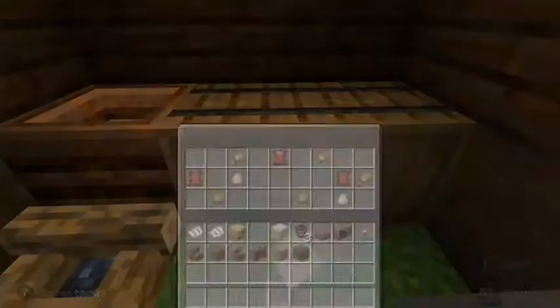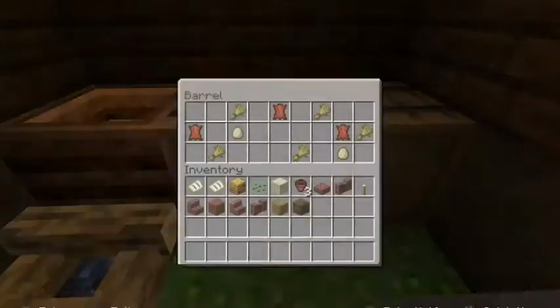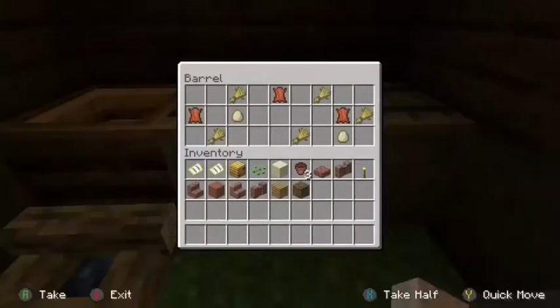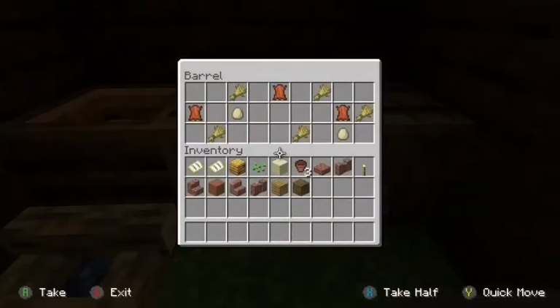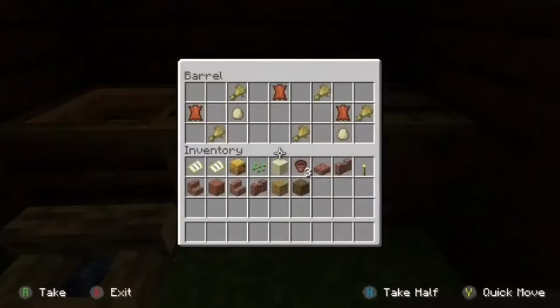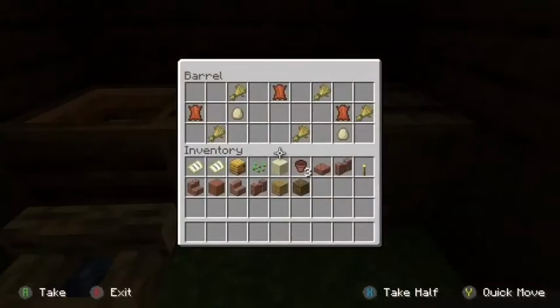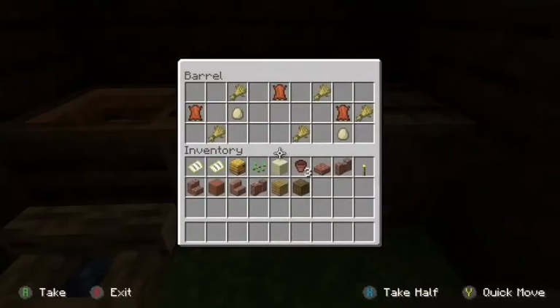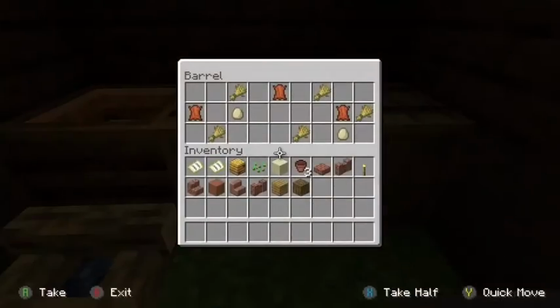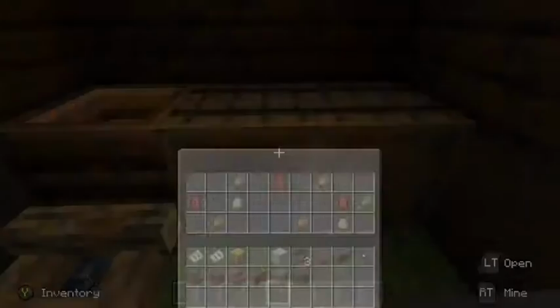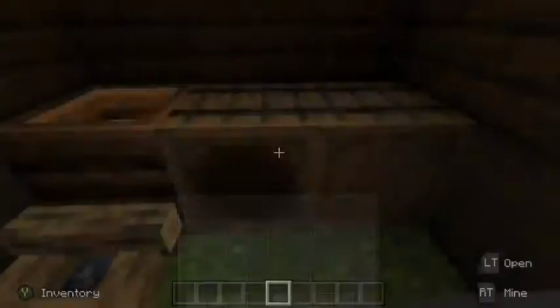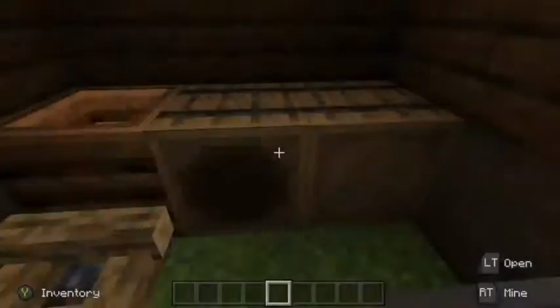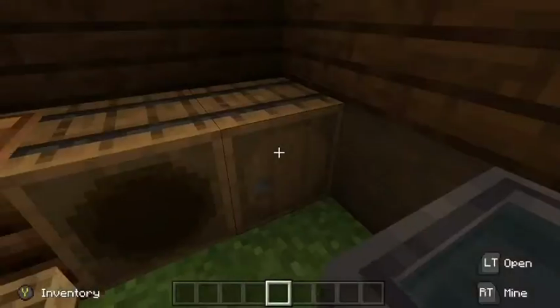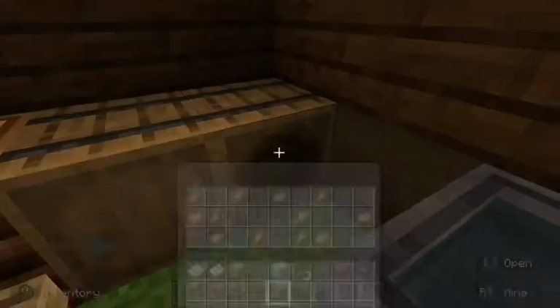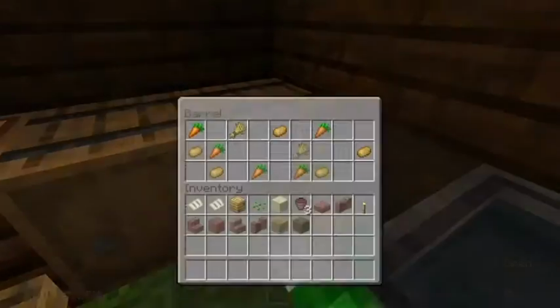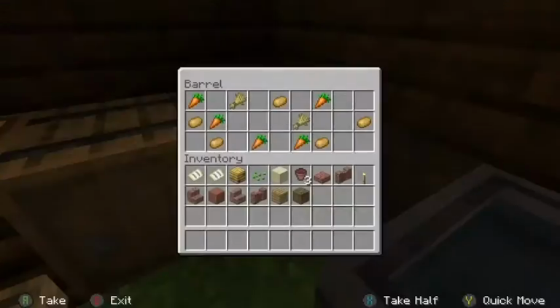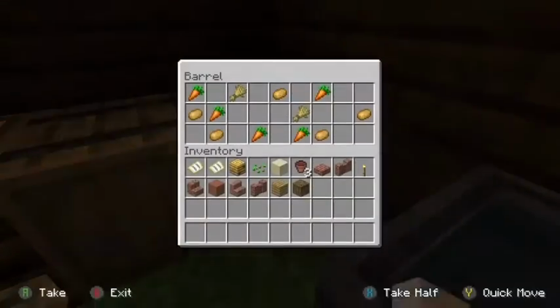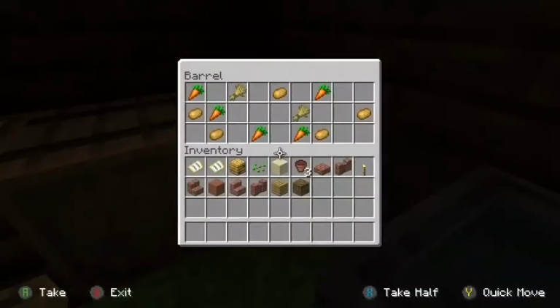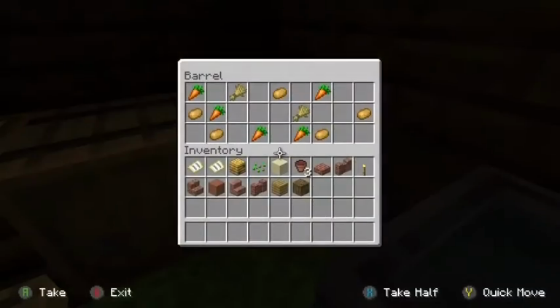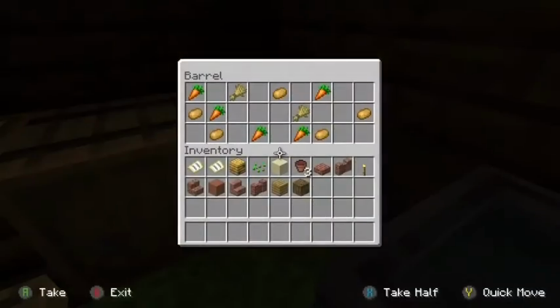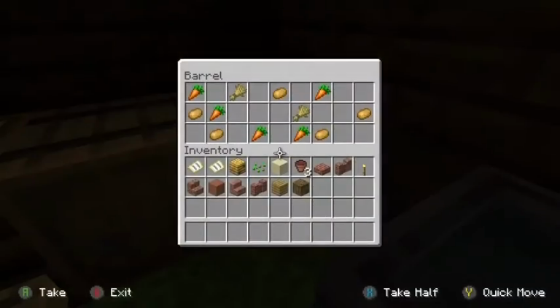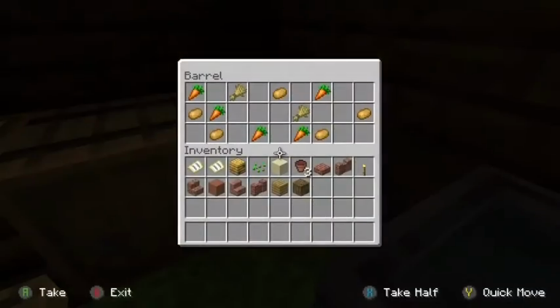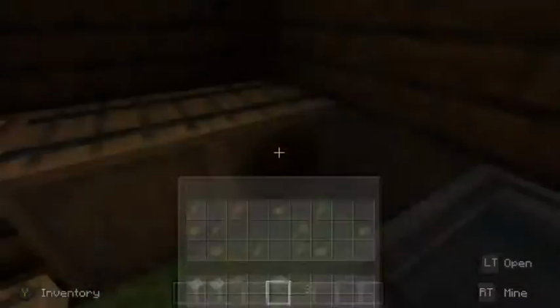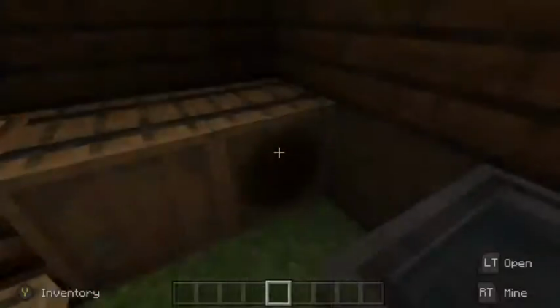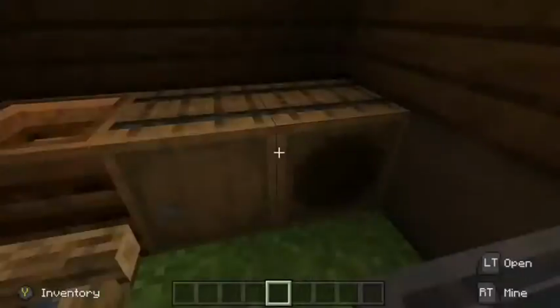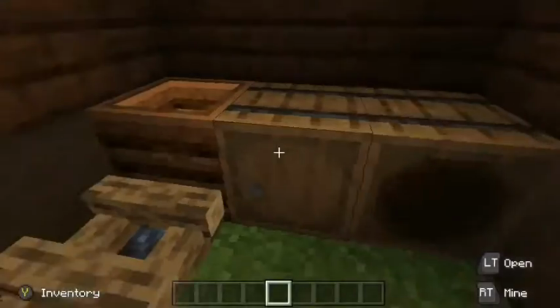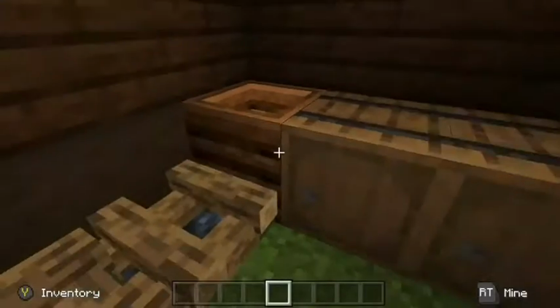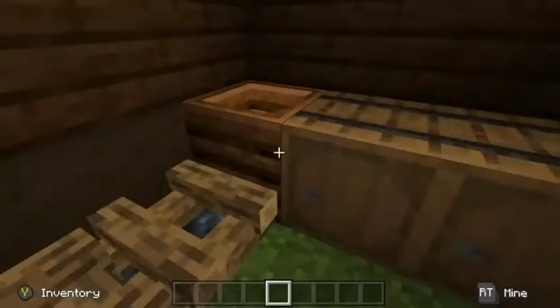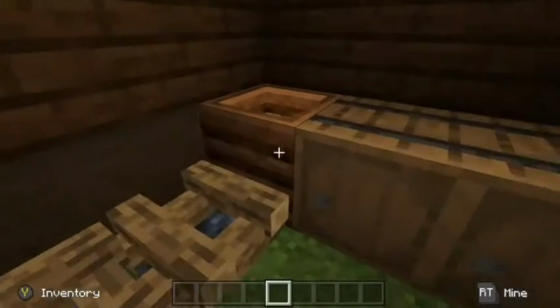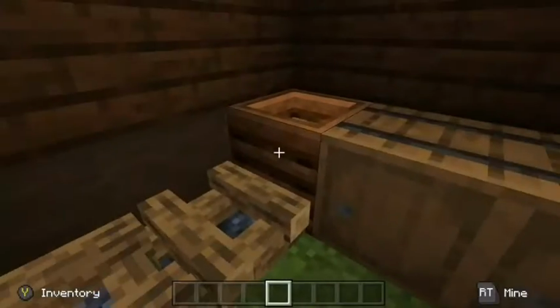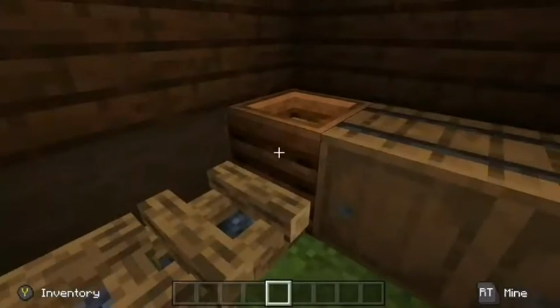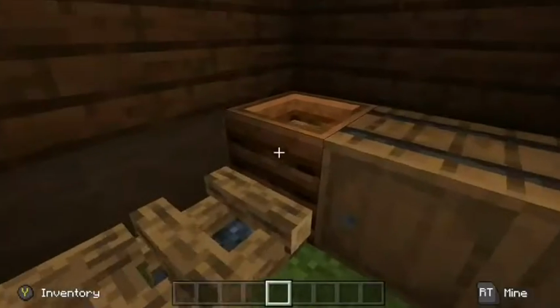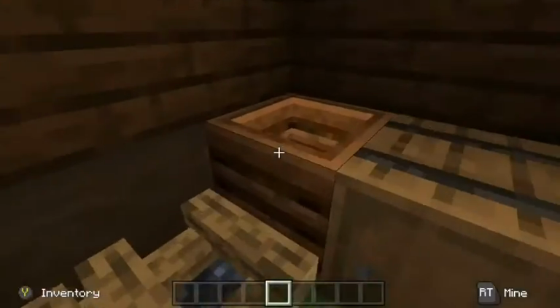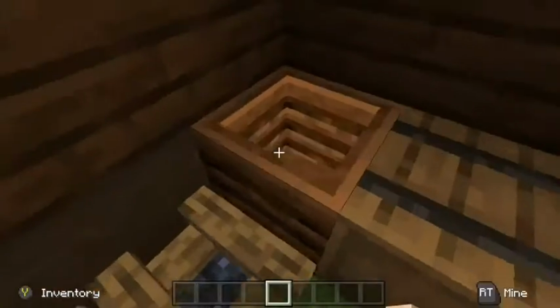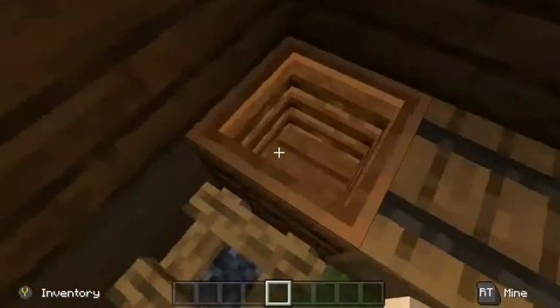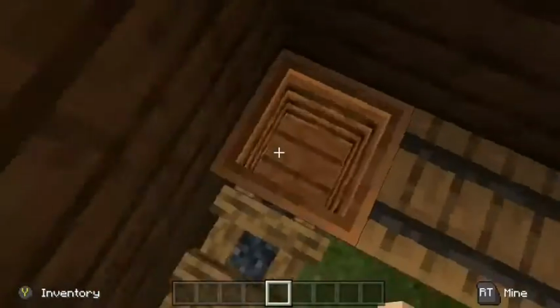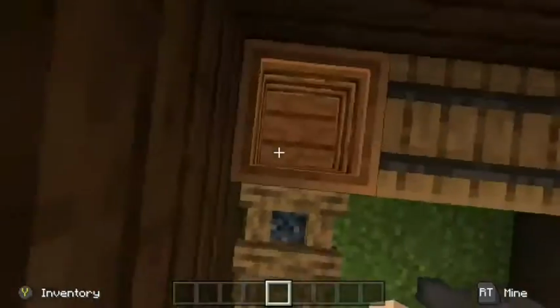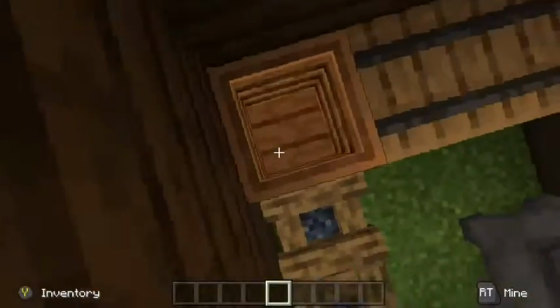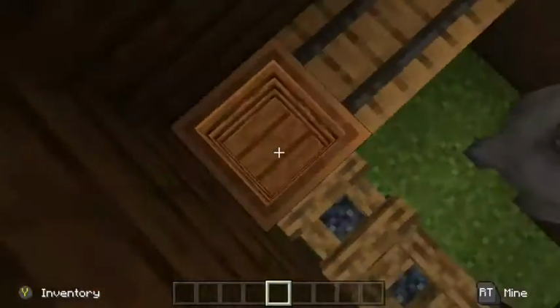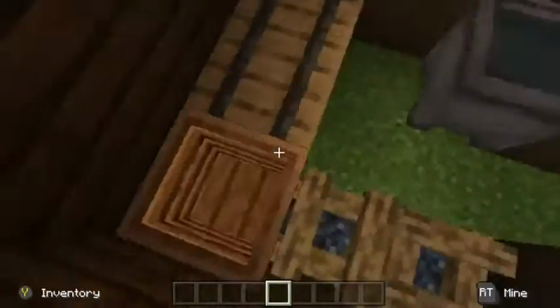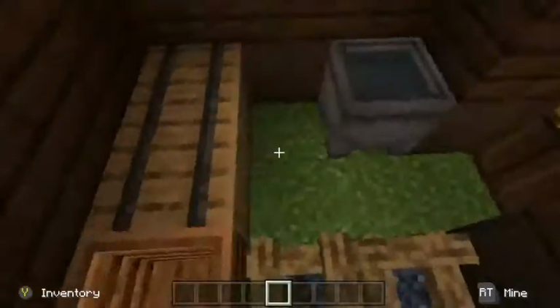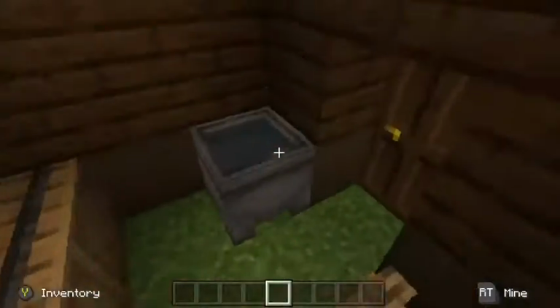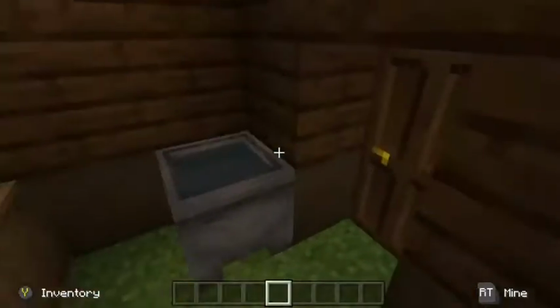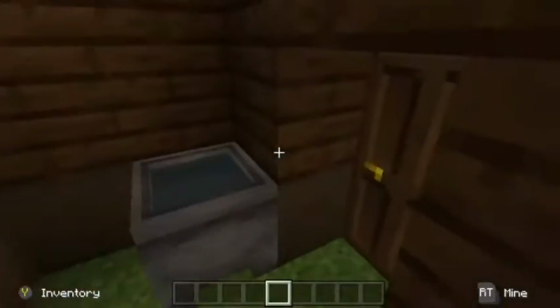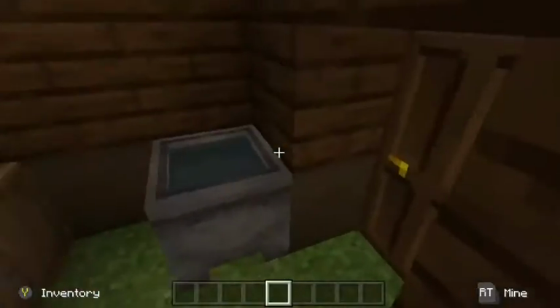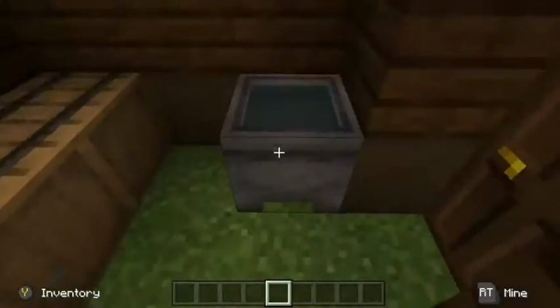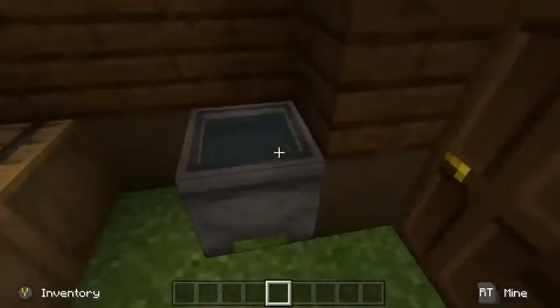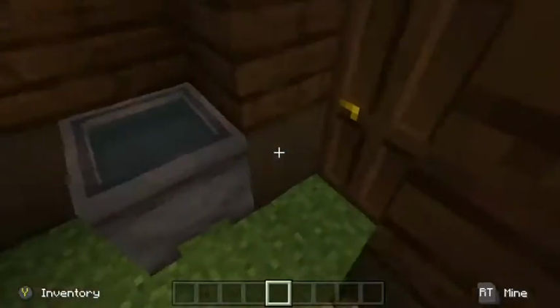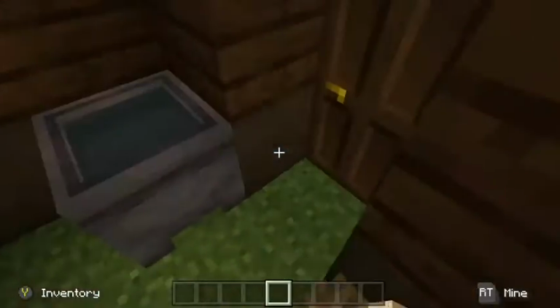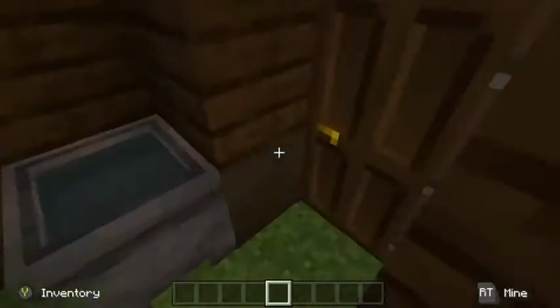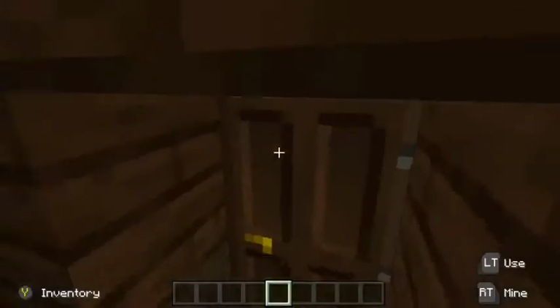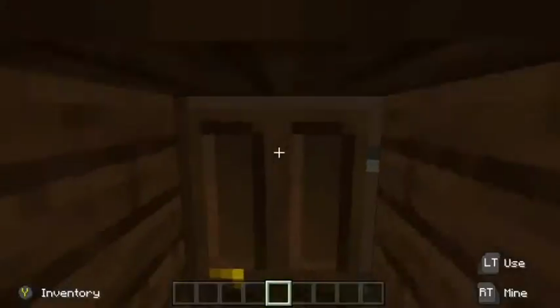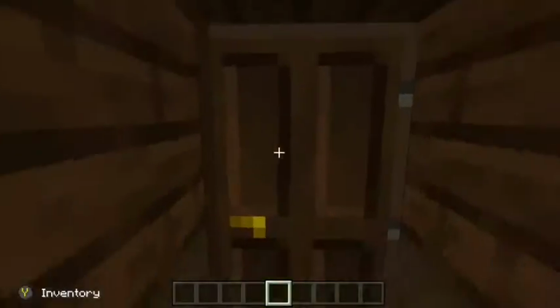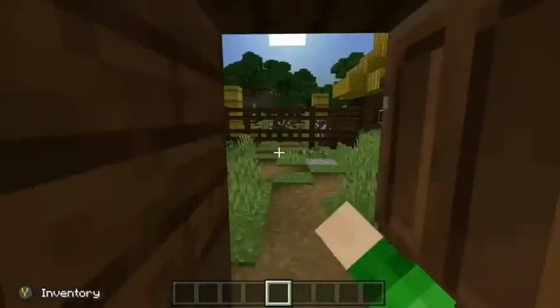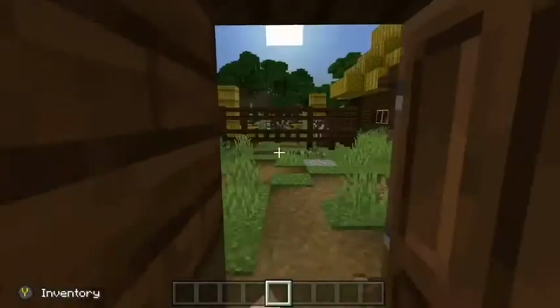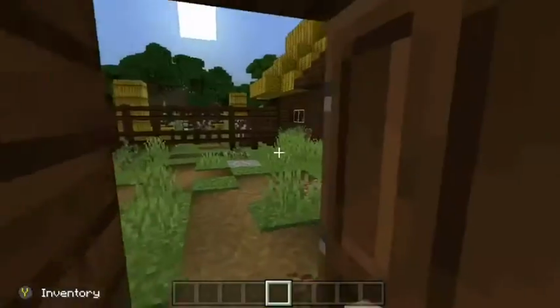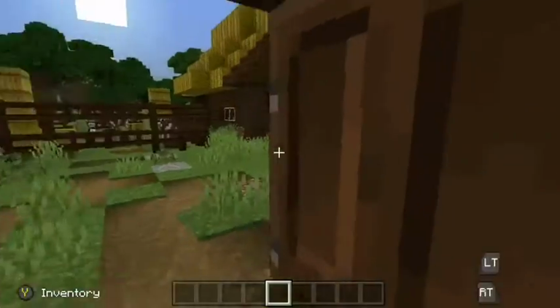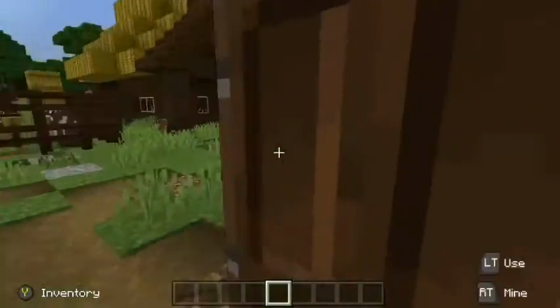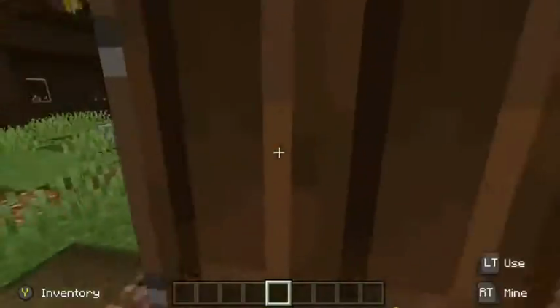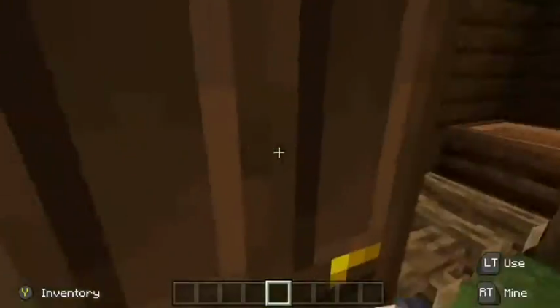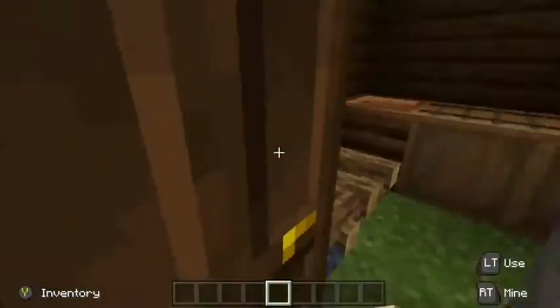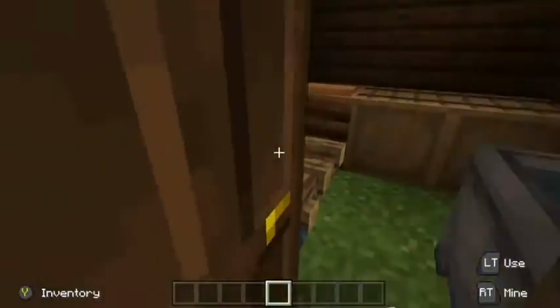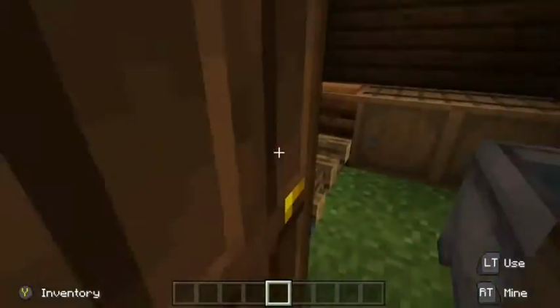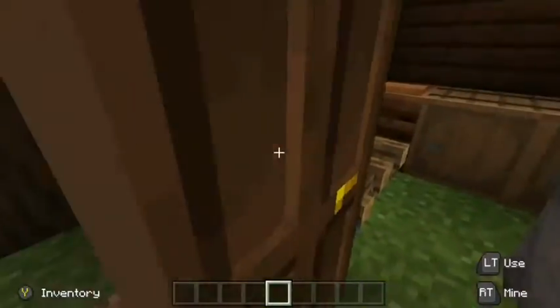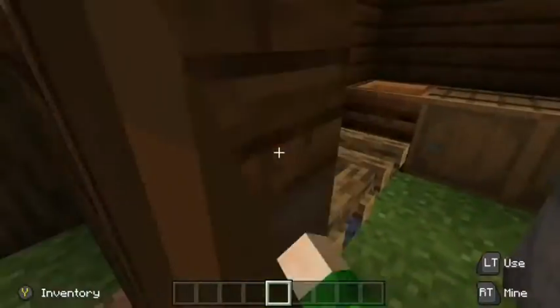So in this shed, you can see there was firewood, and then in these chests there's just supplies. And that composter and that cauldron as well.